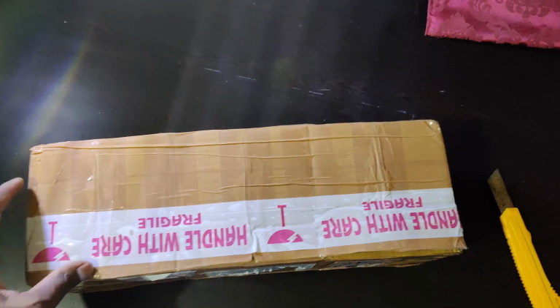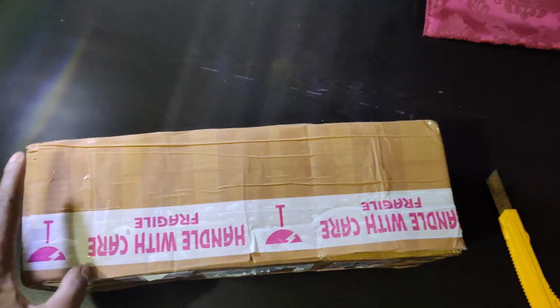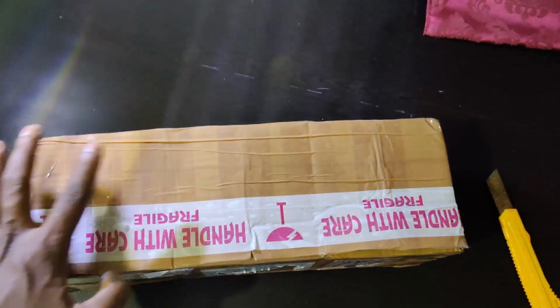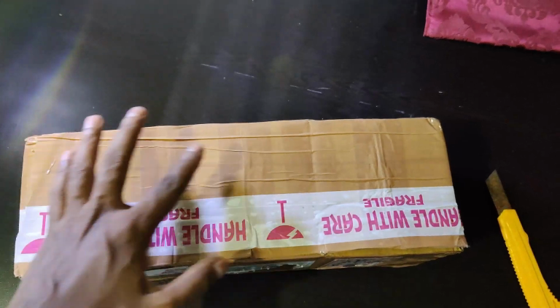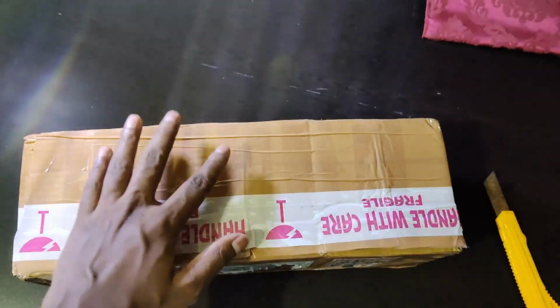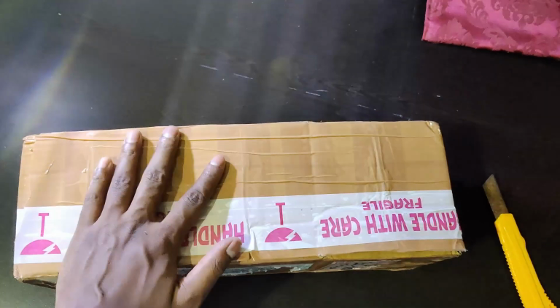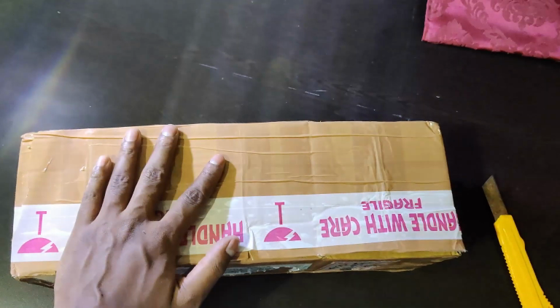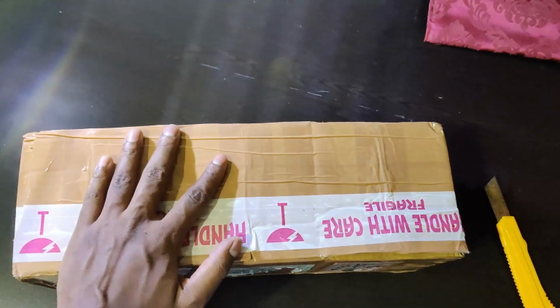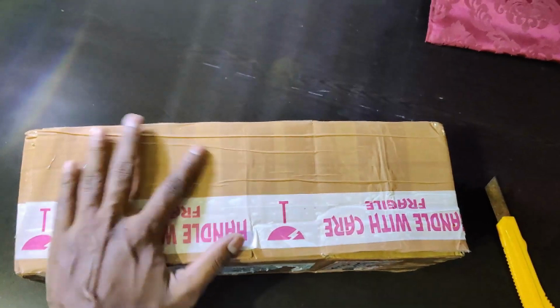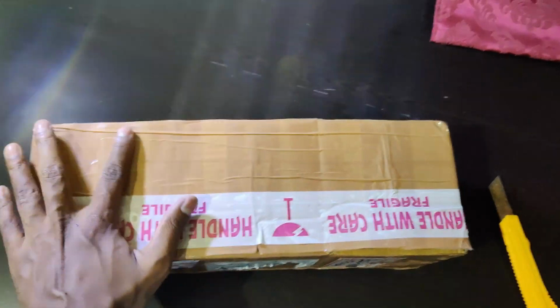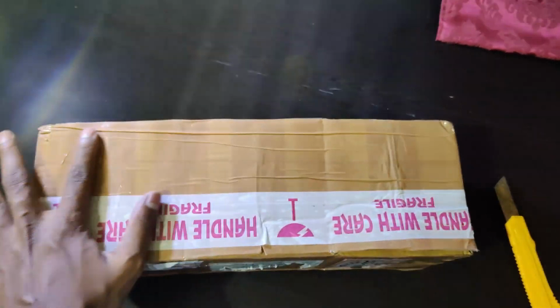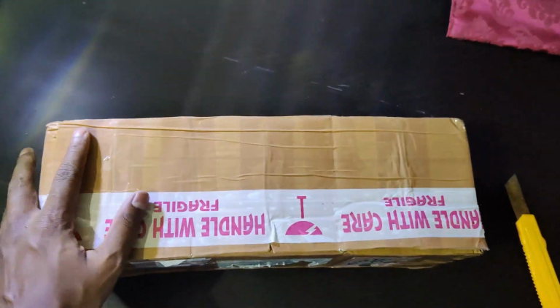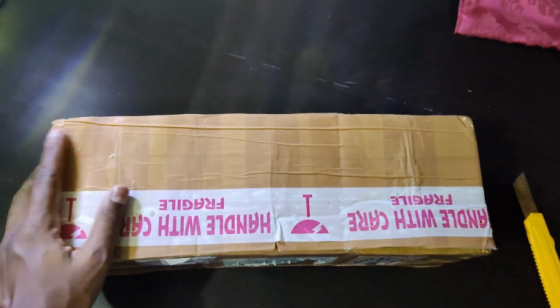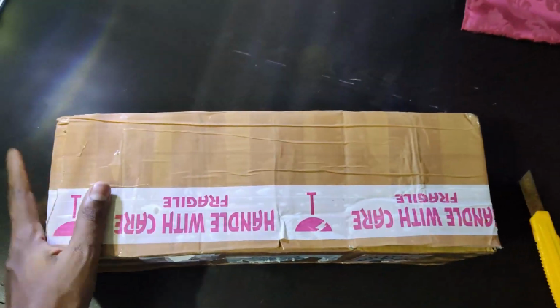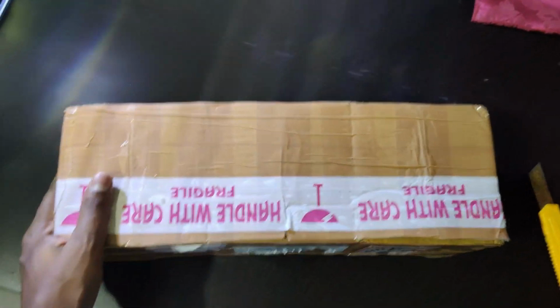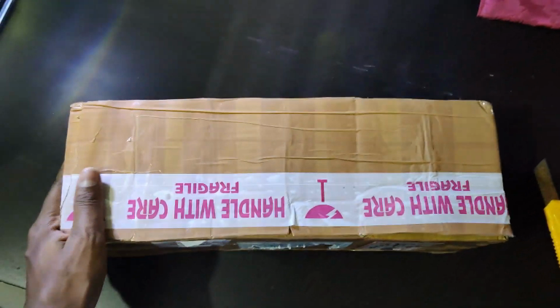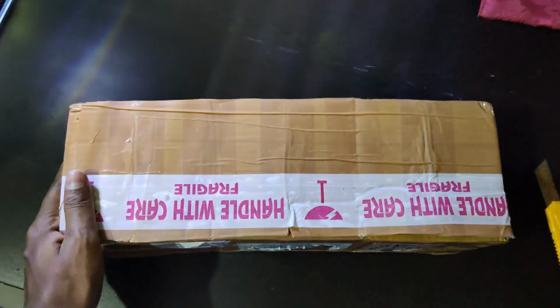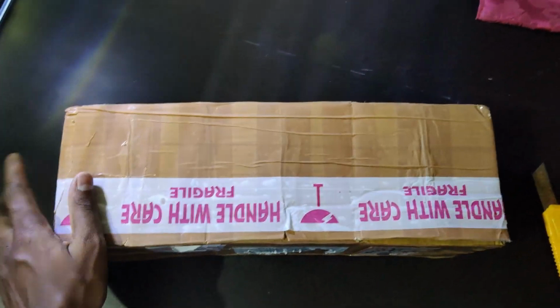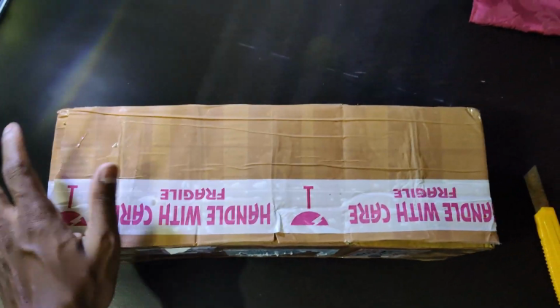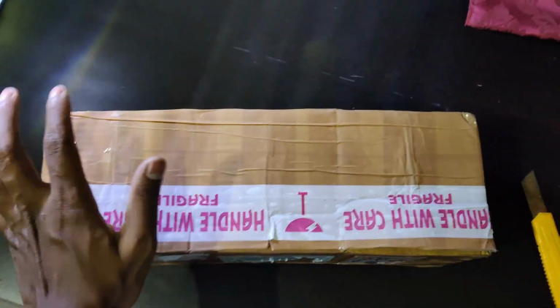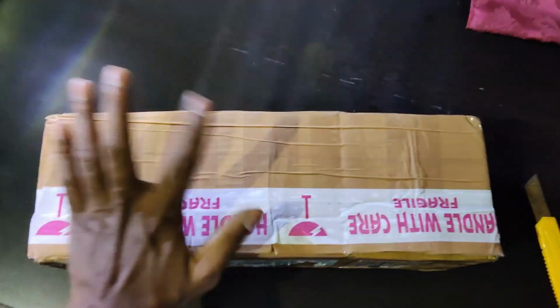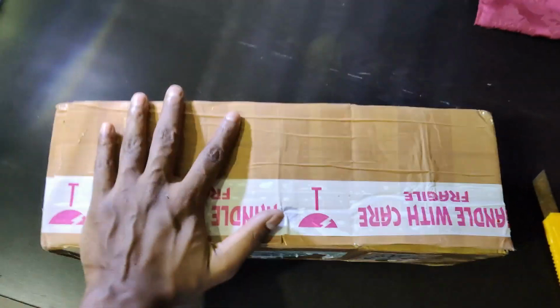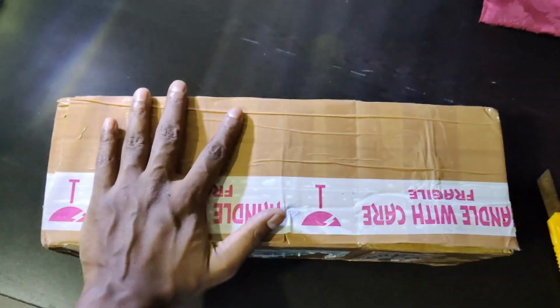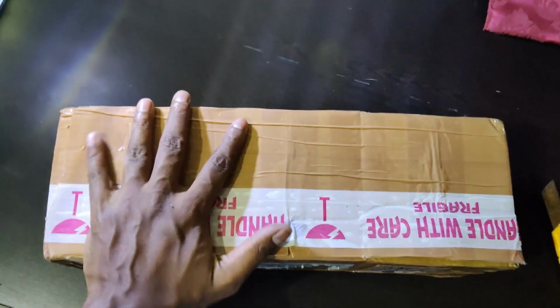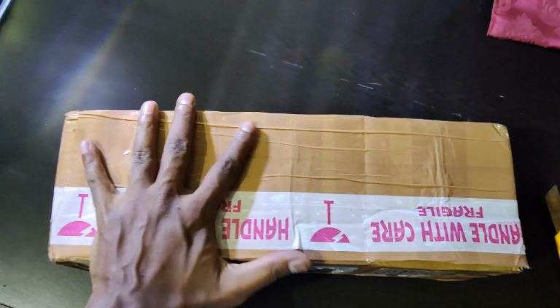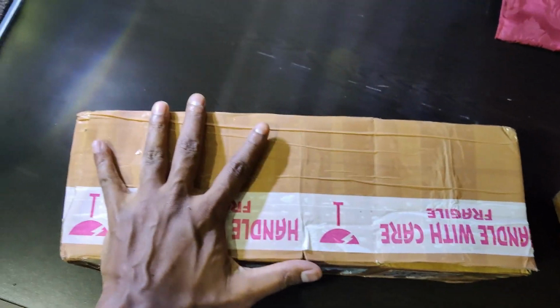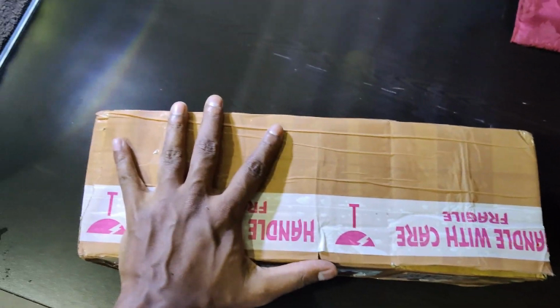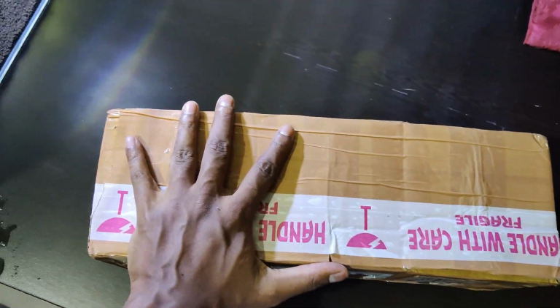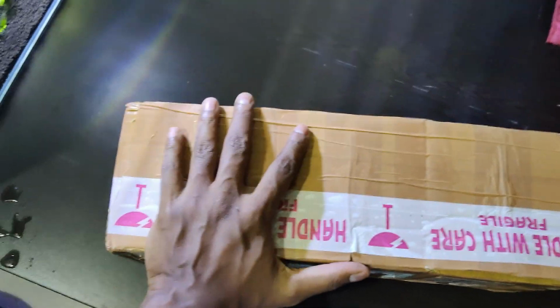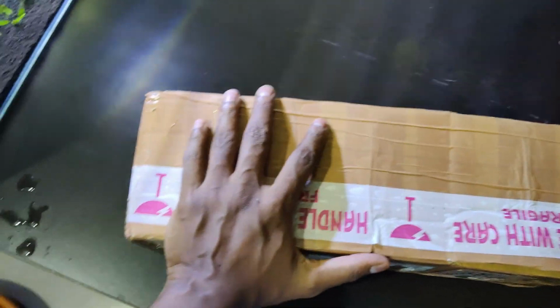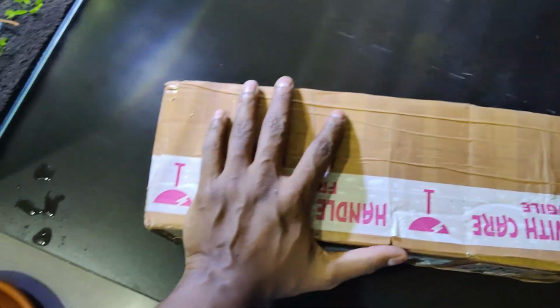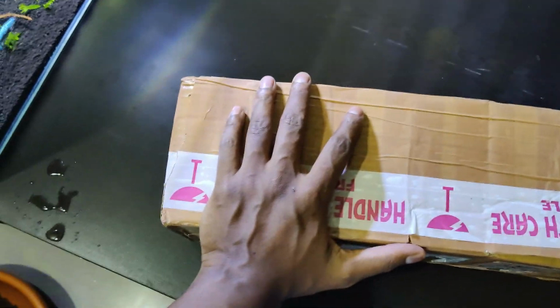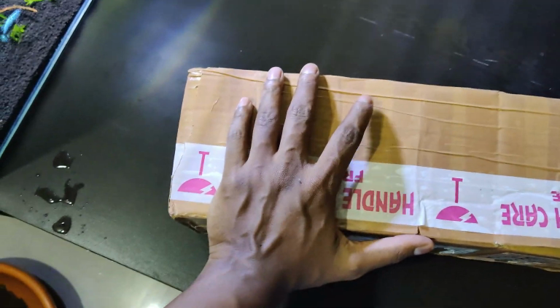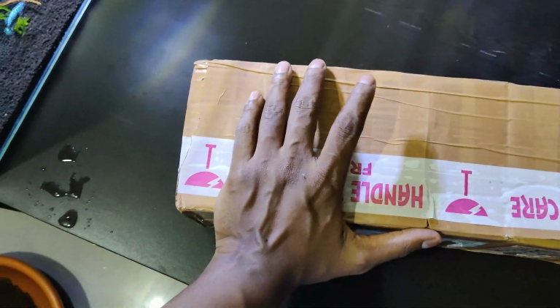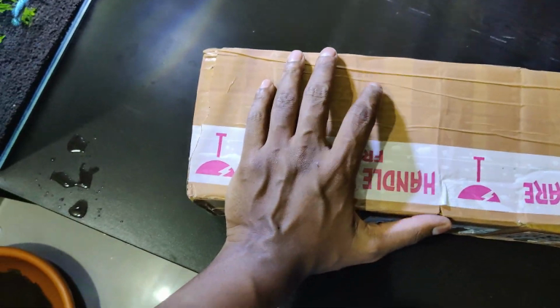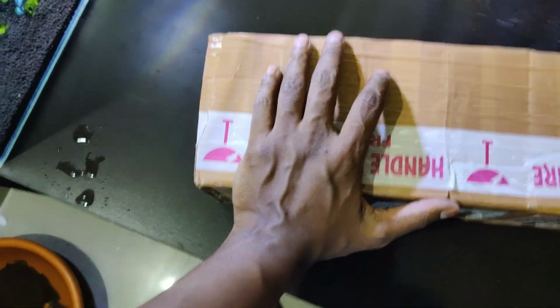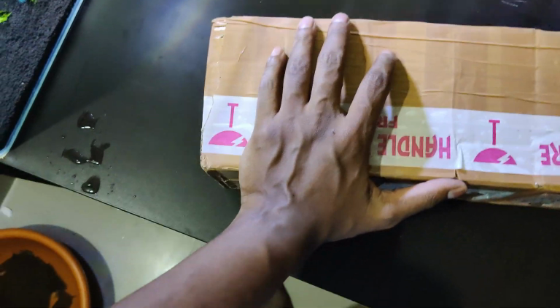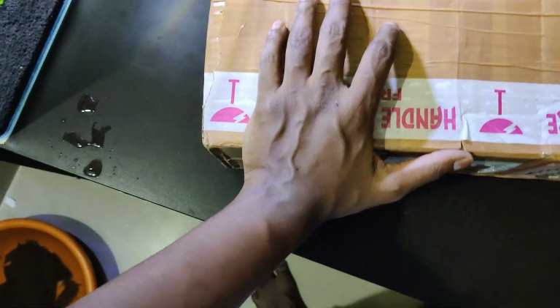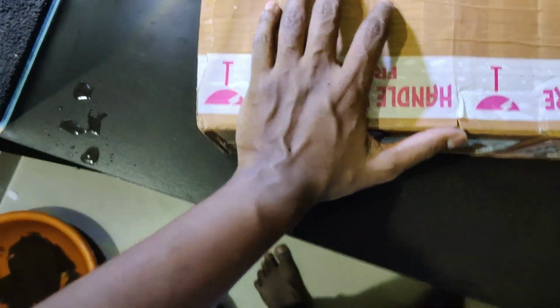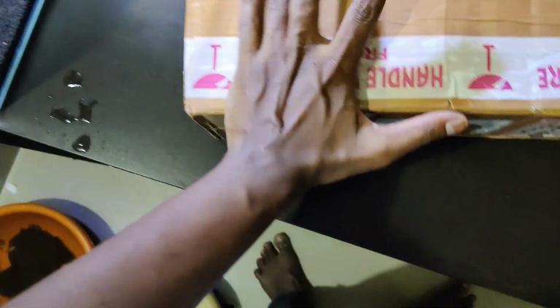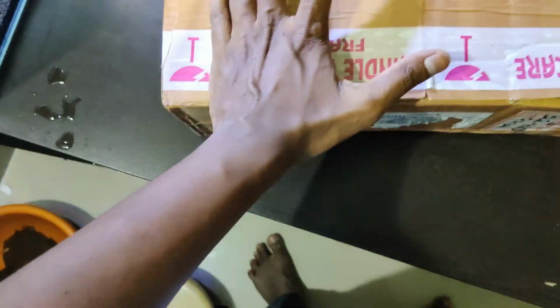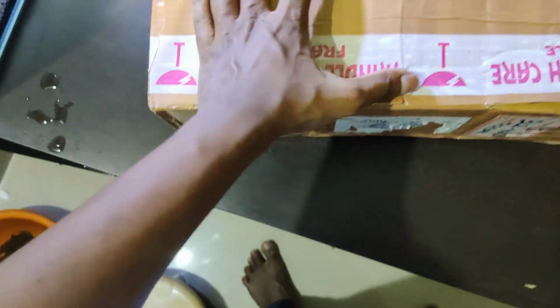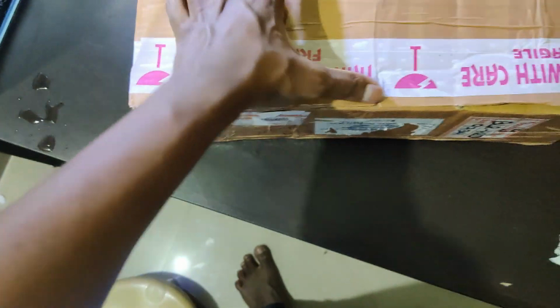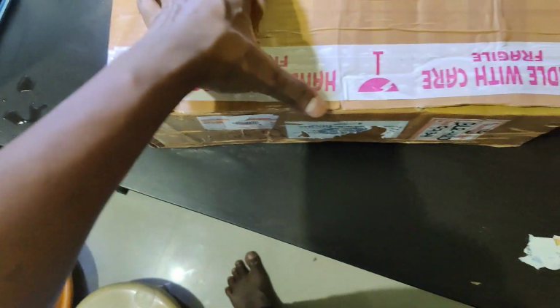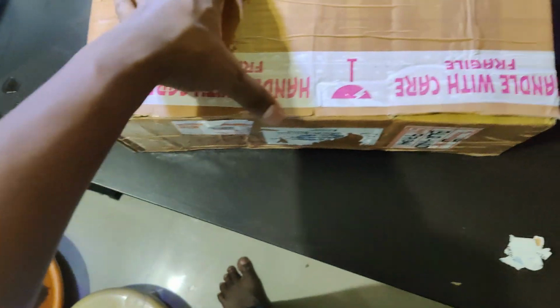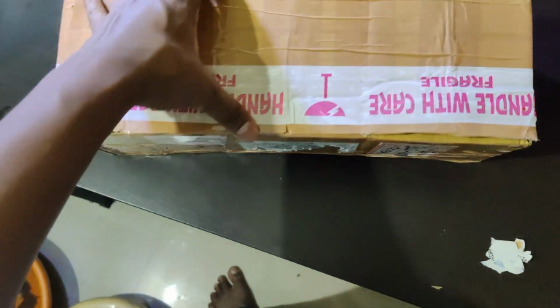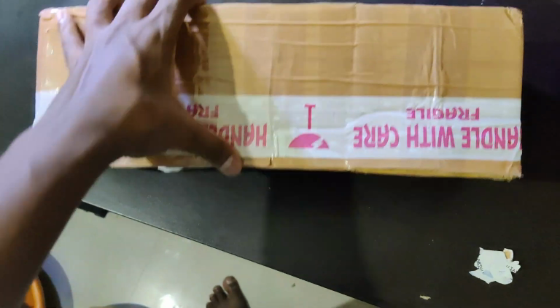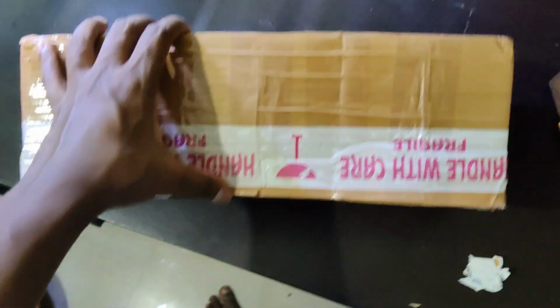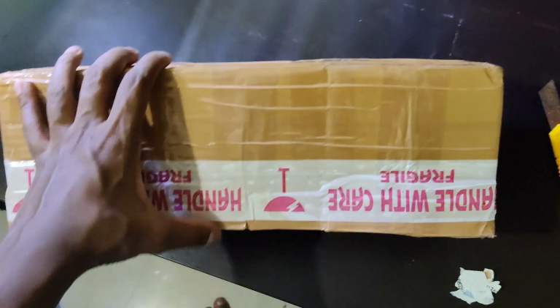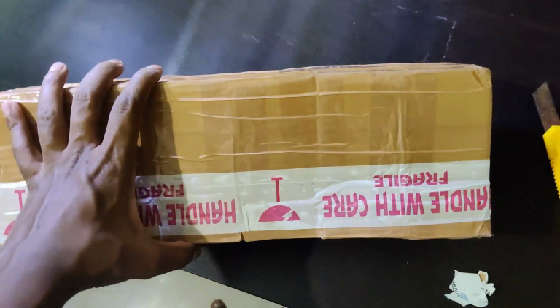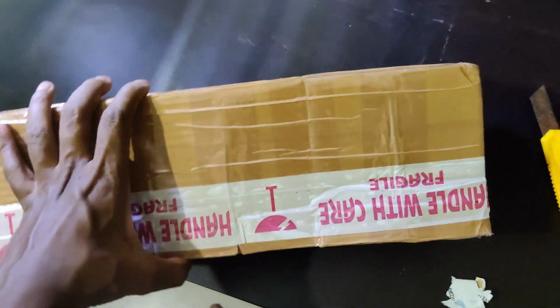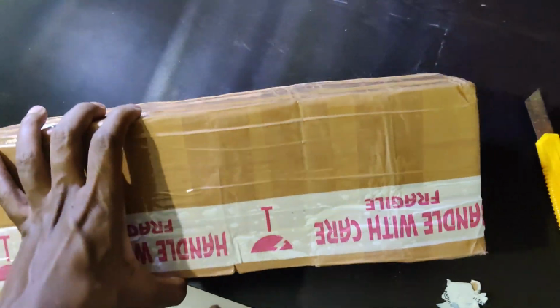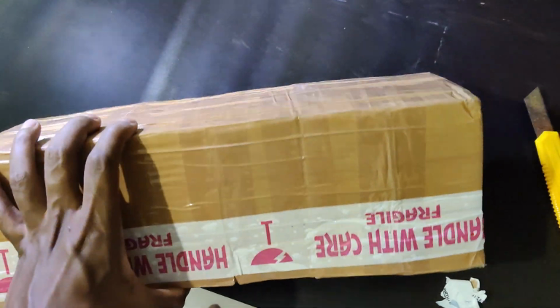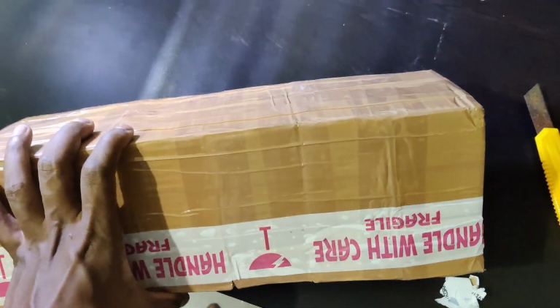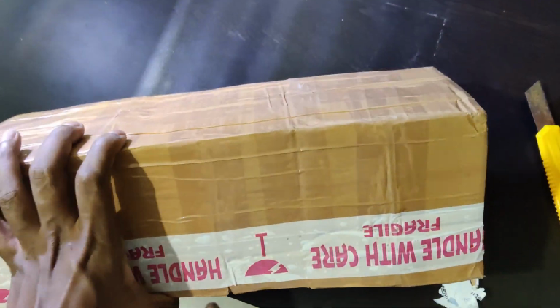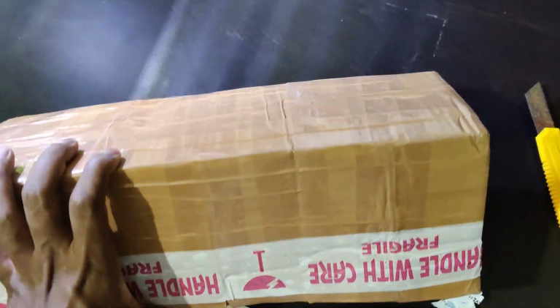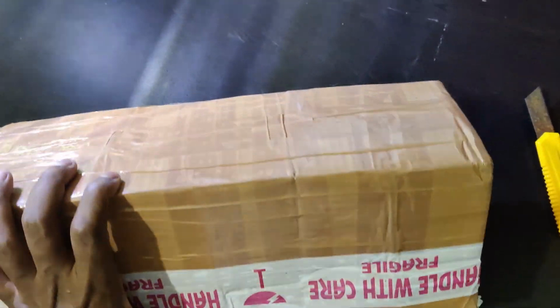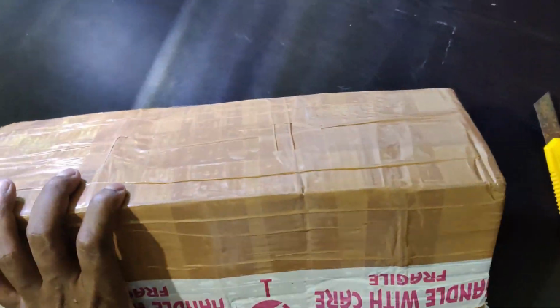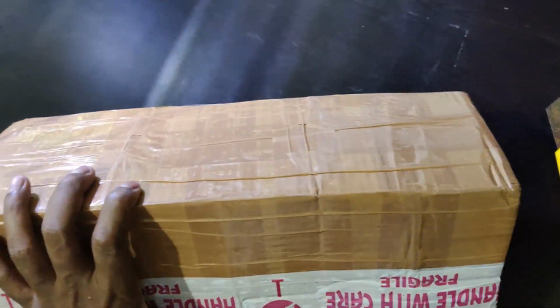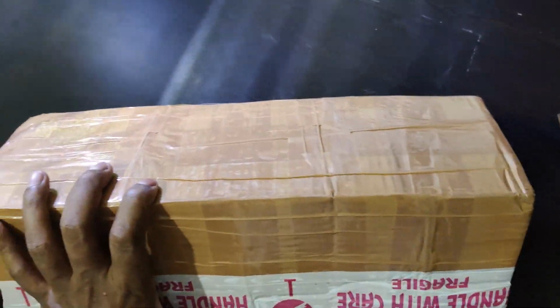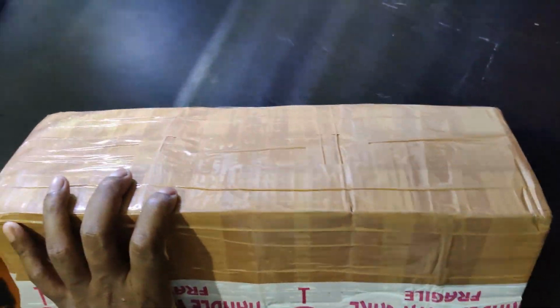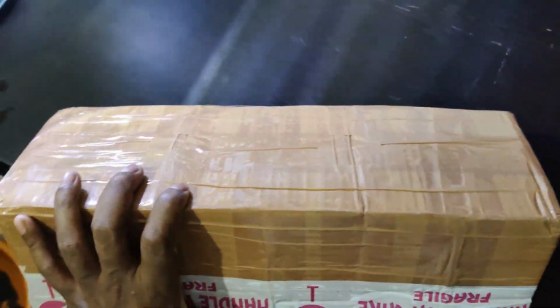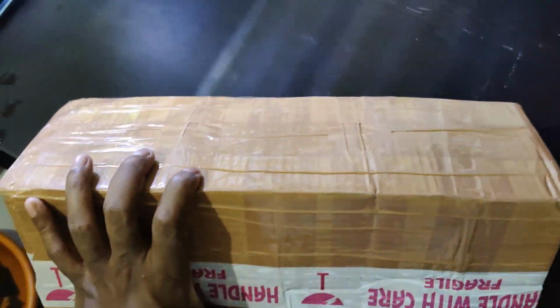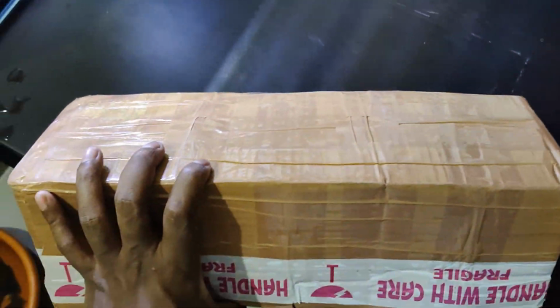Hi guys, how are you? So today I am going to be unboxing. This is almost back to back video.